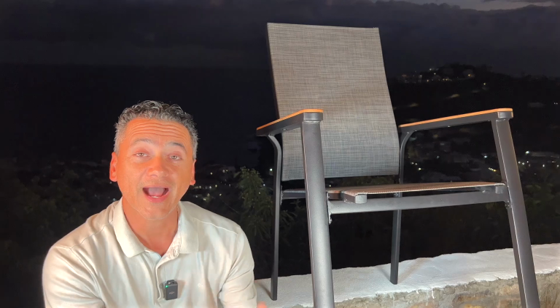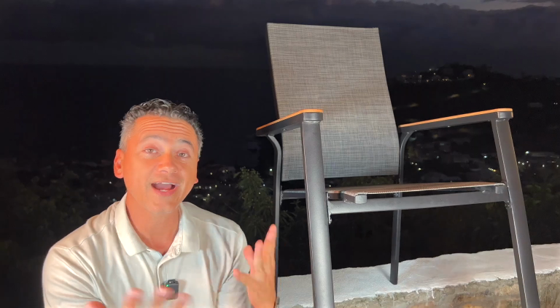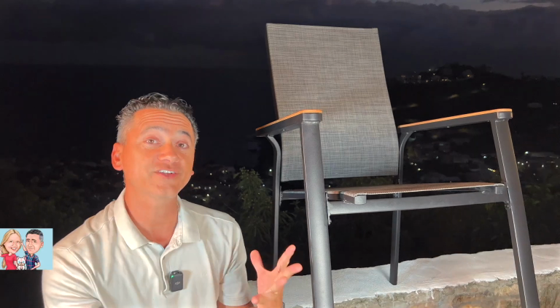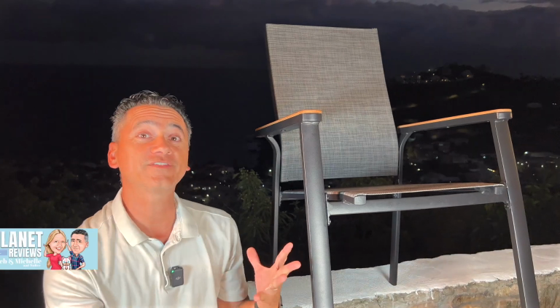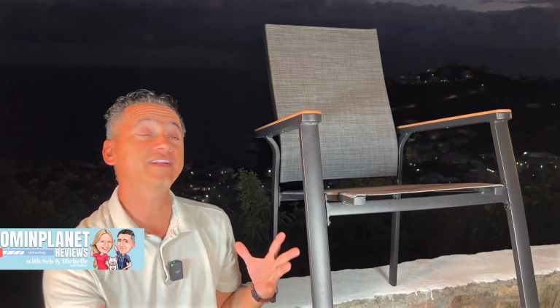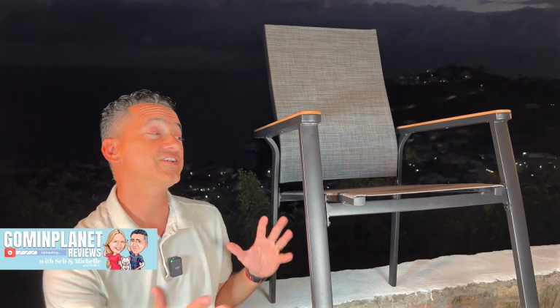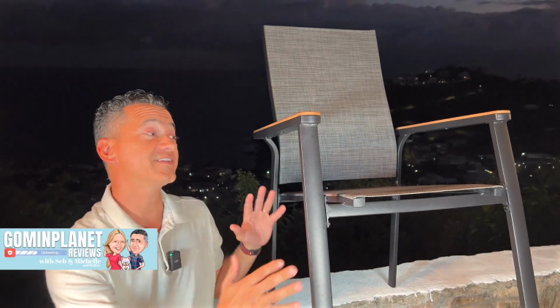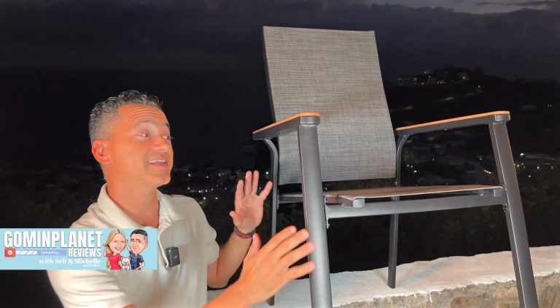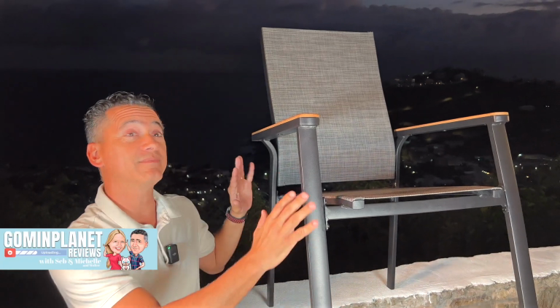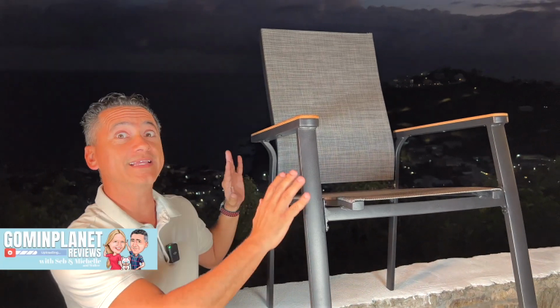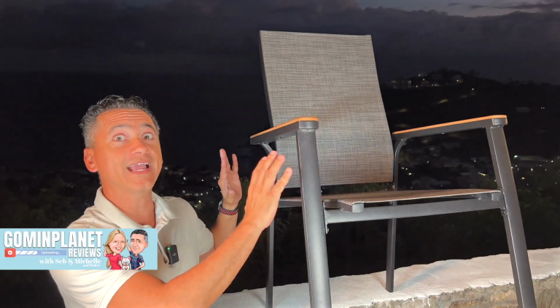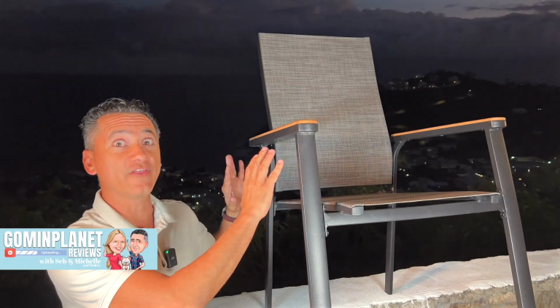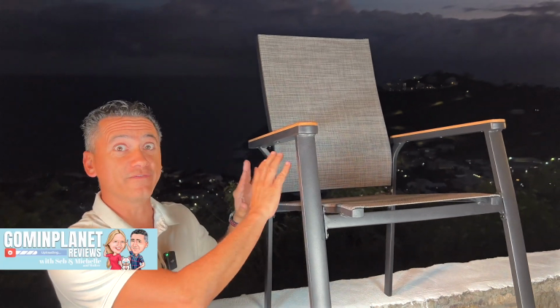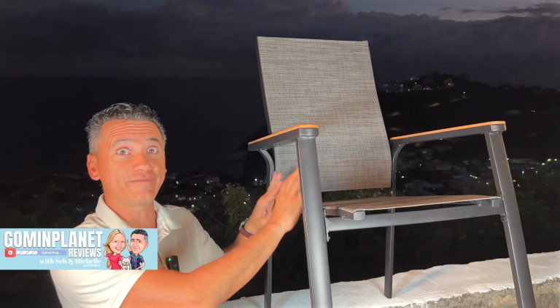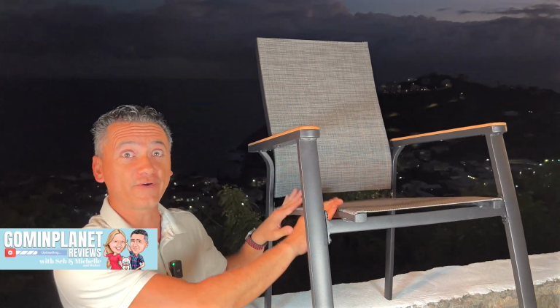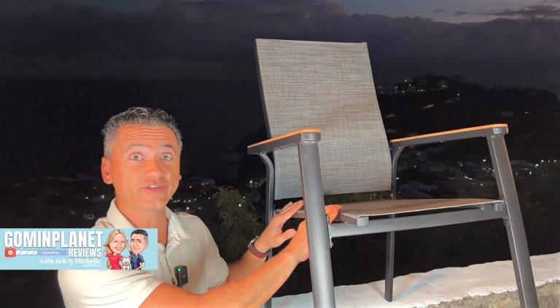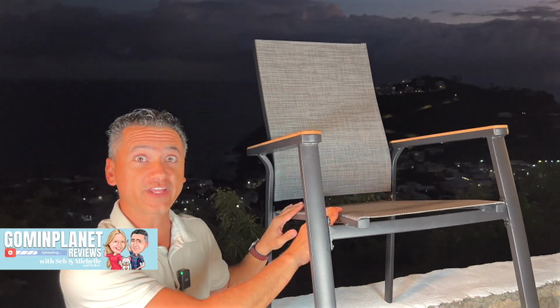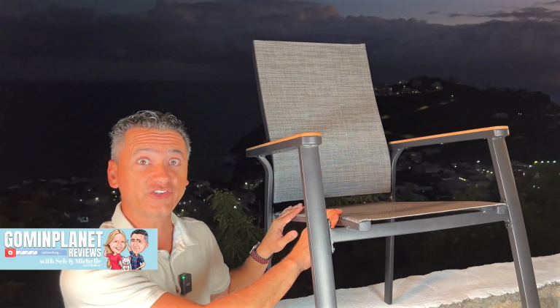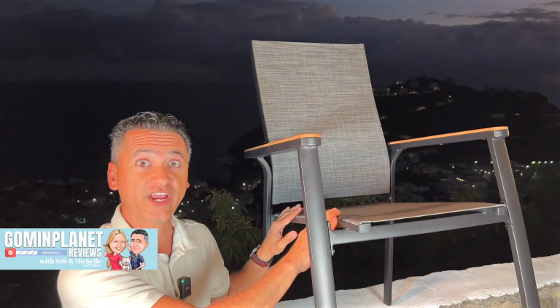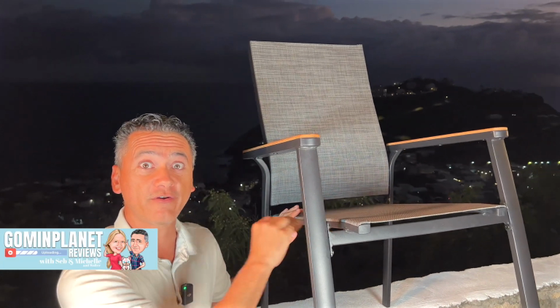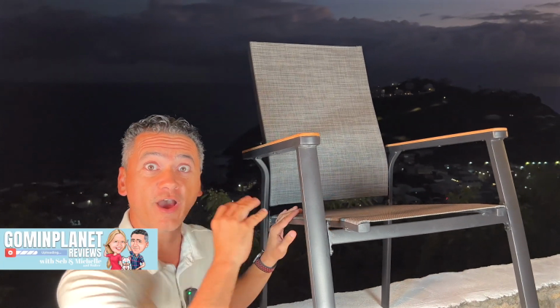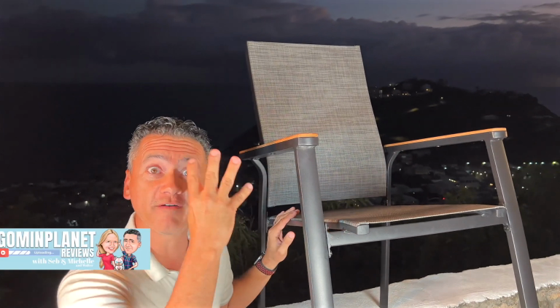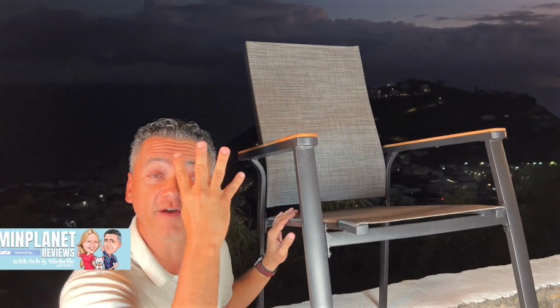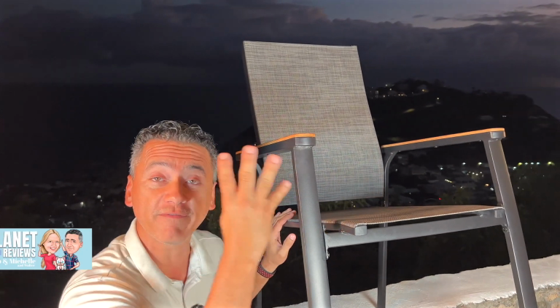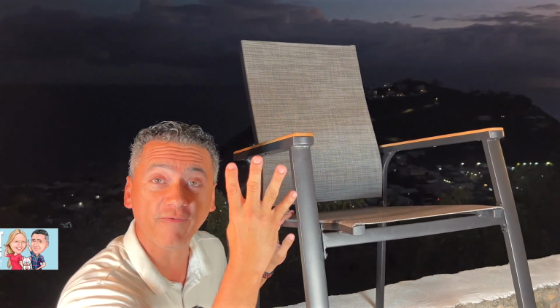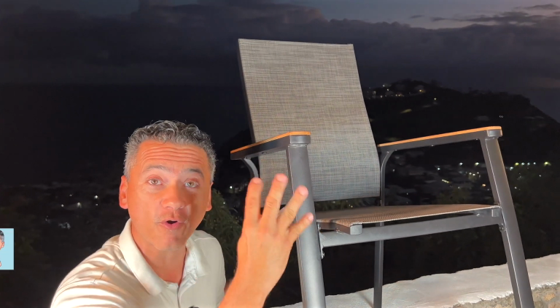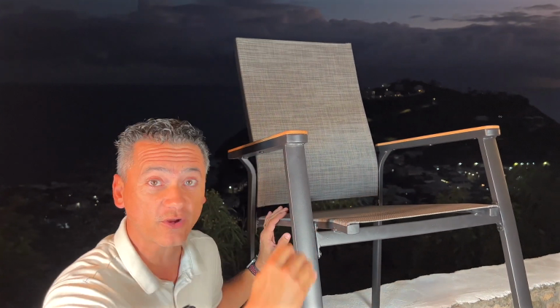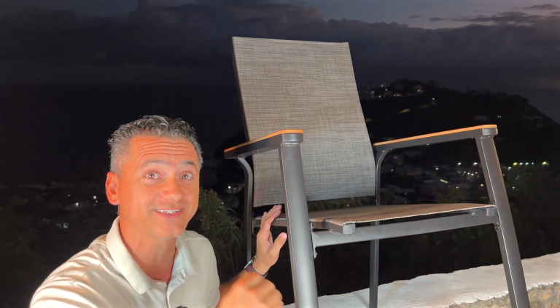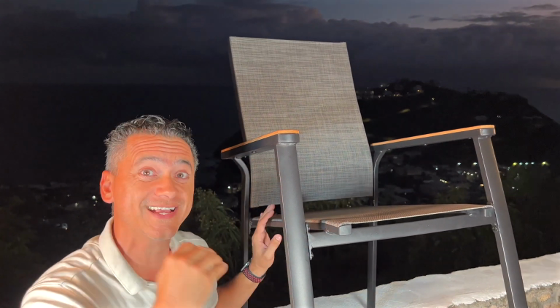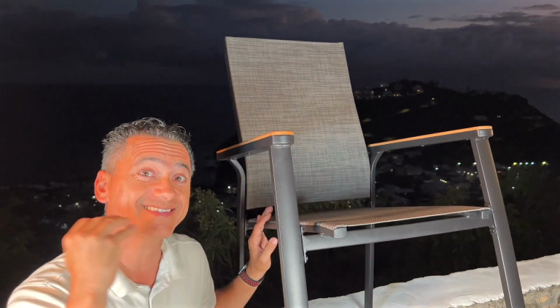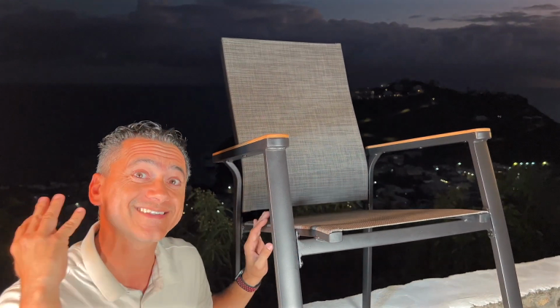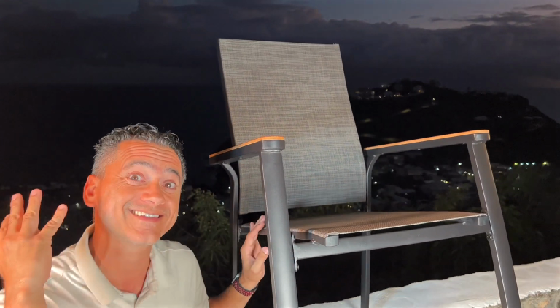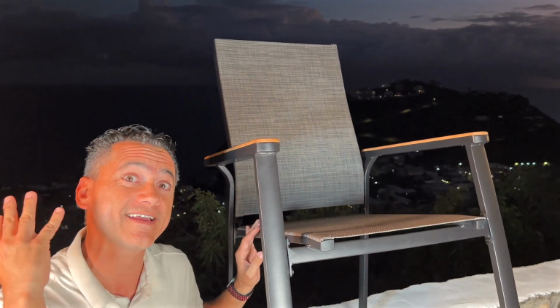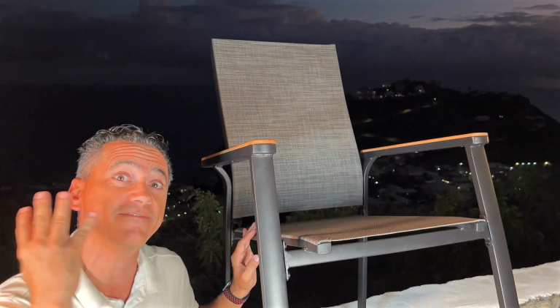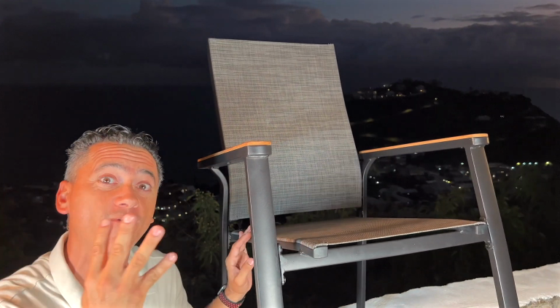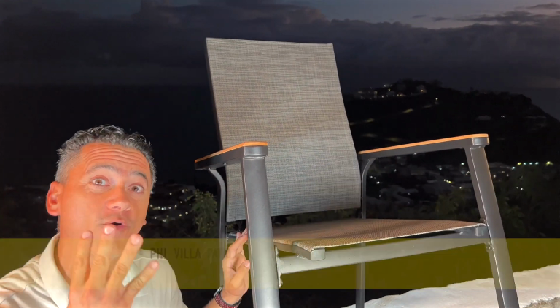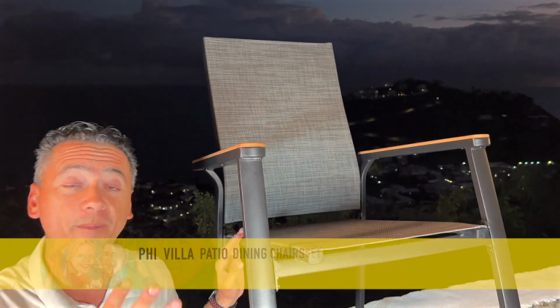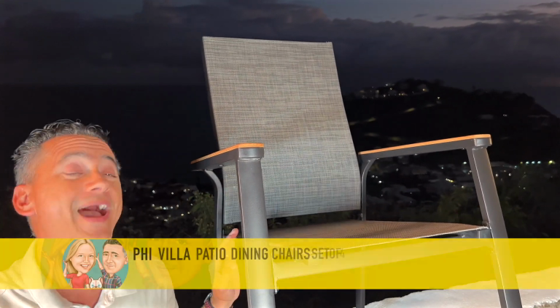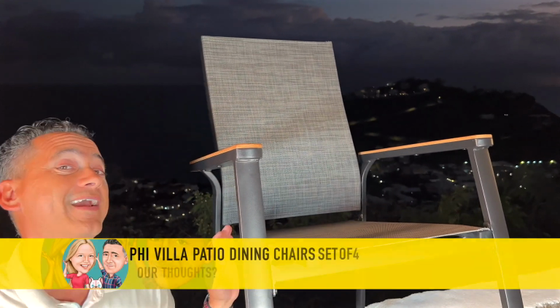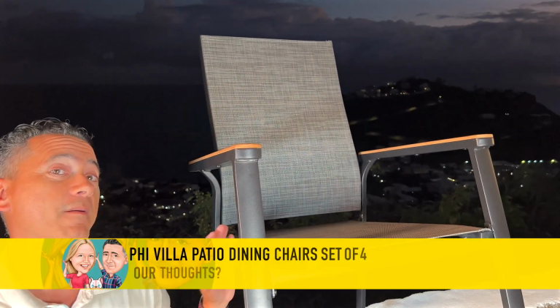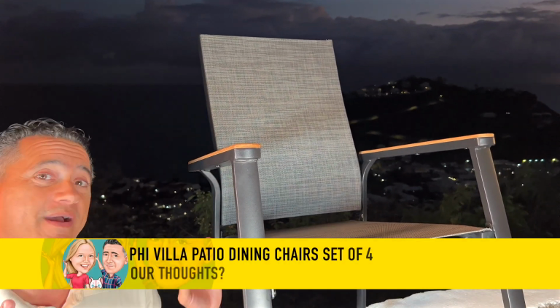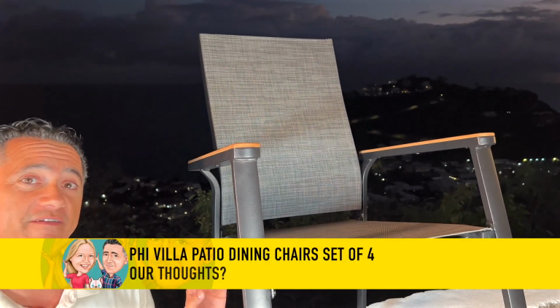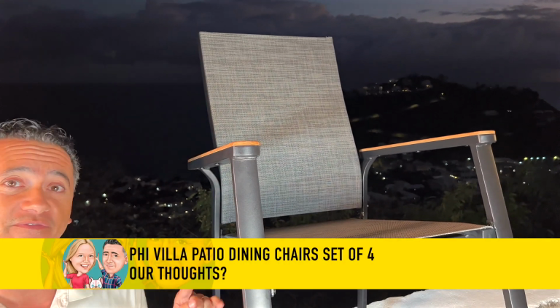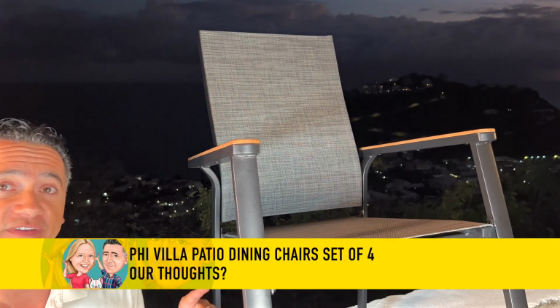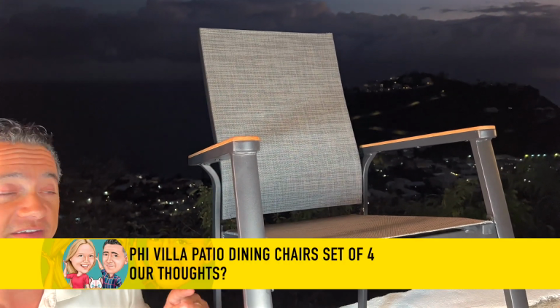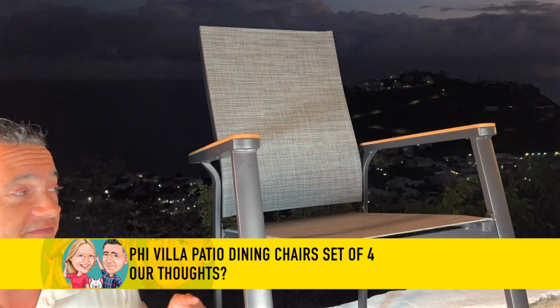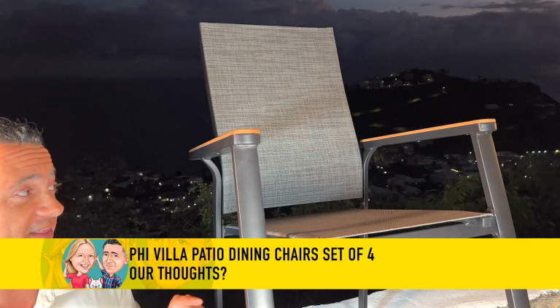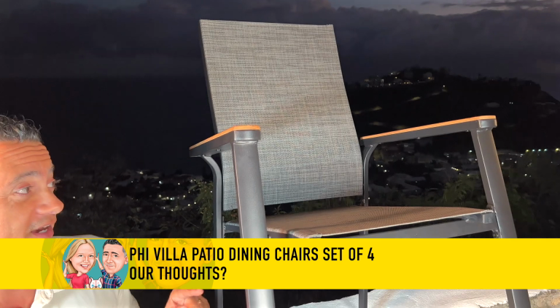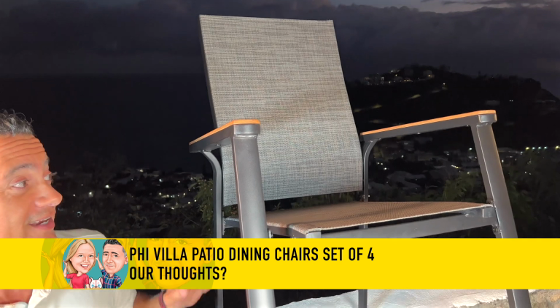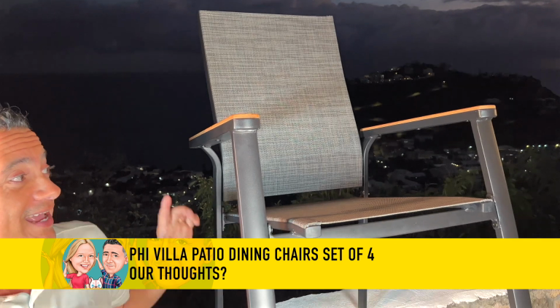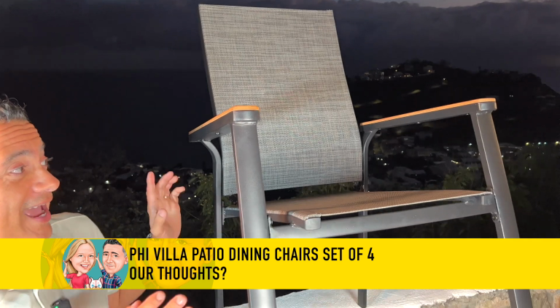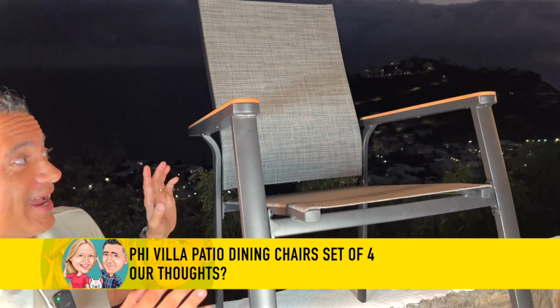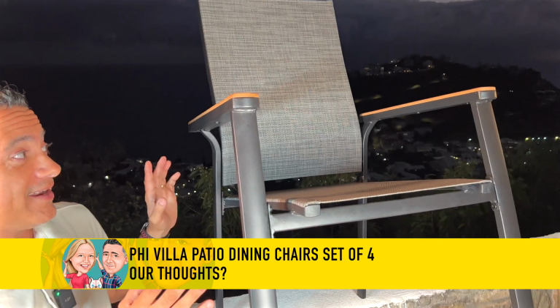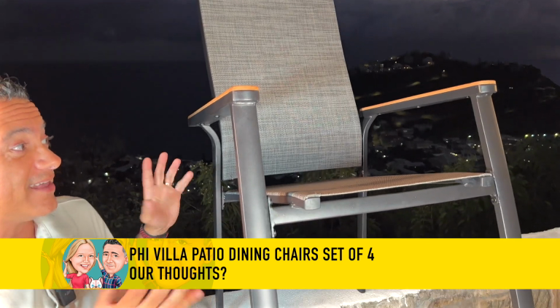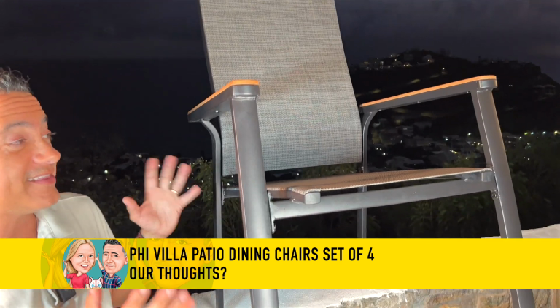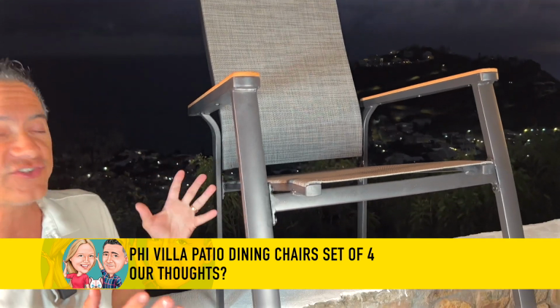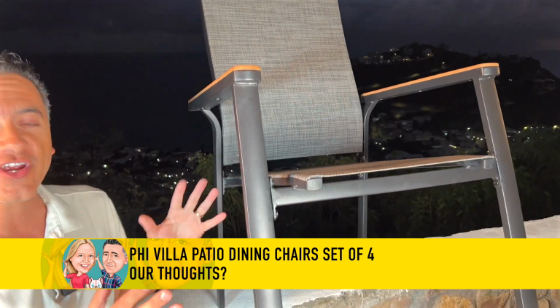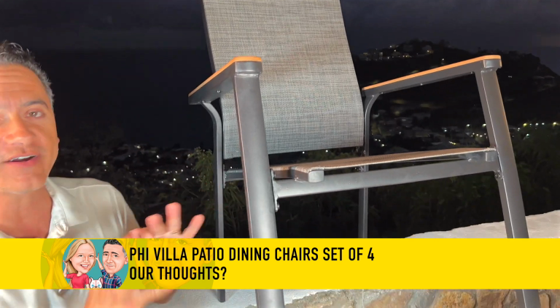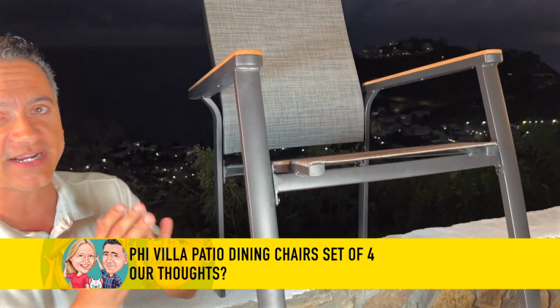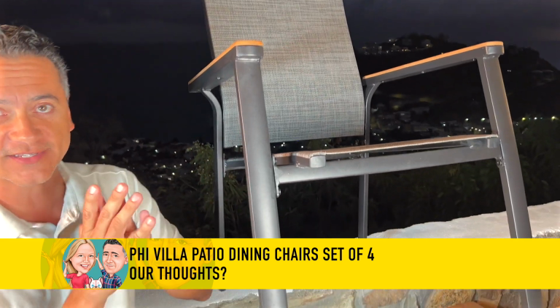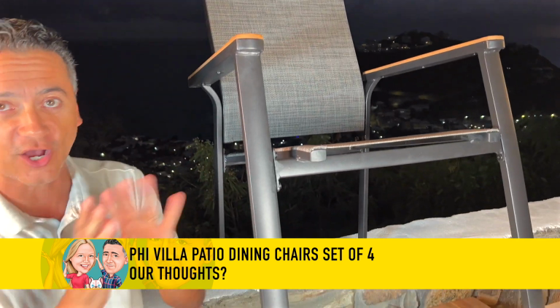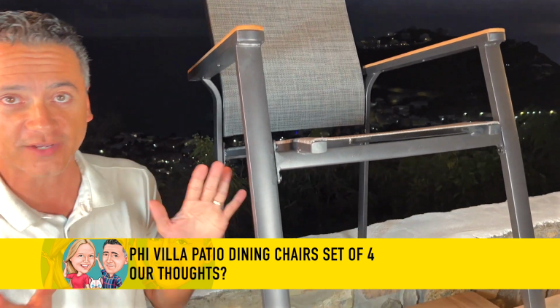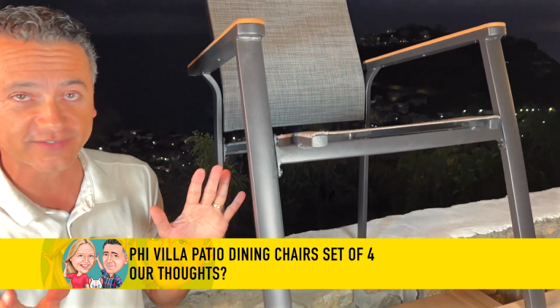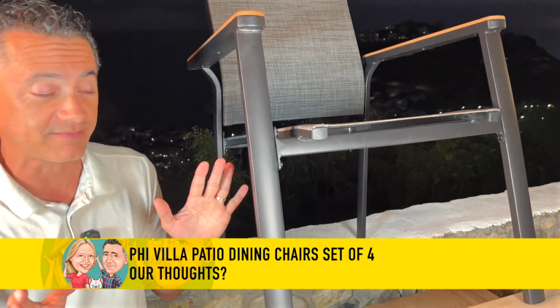I just finished assembling the first chair of four — yes, this is a four-pack by PHI VILLA — and this chair is awesome.